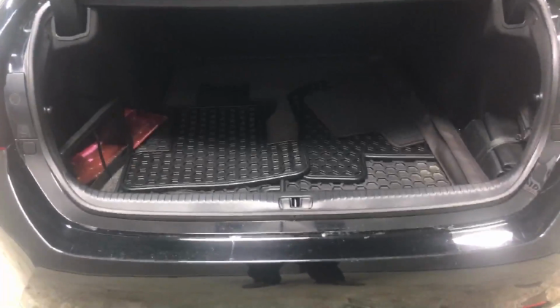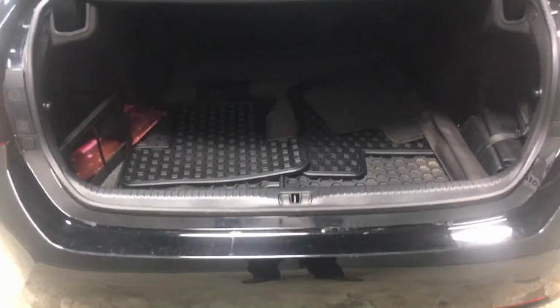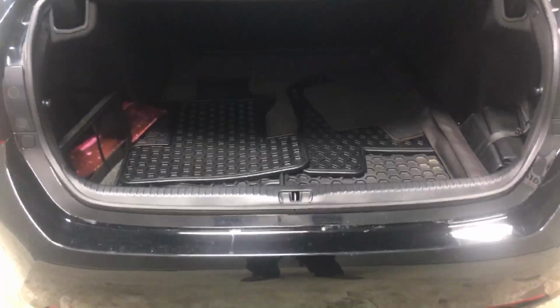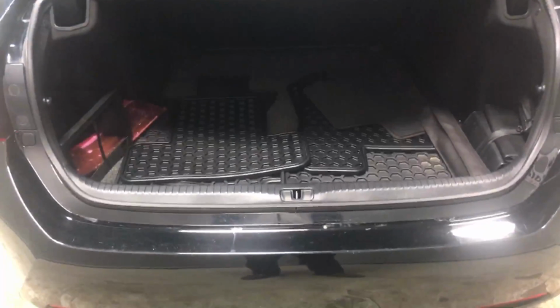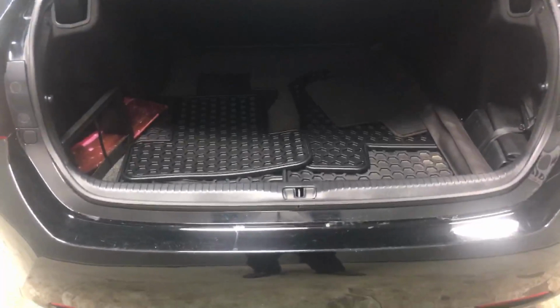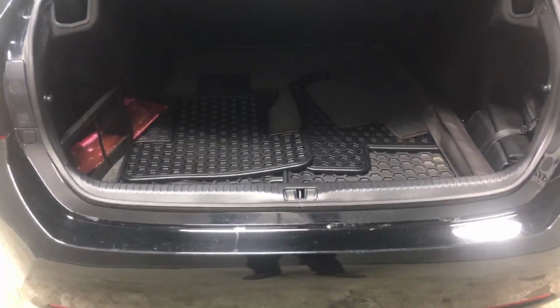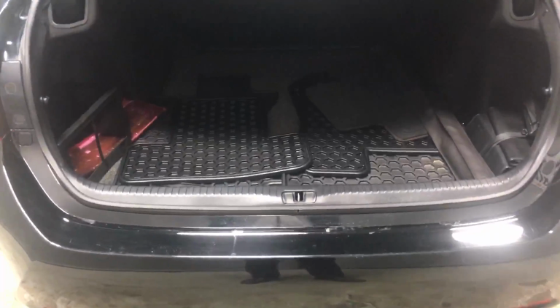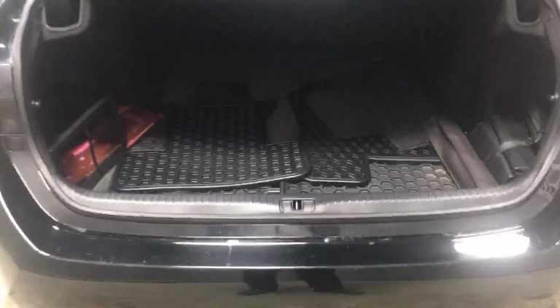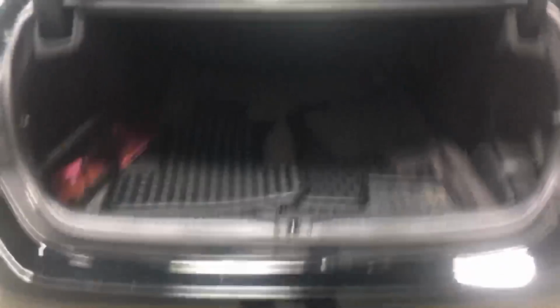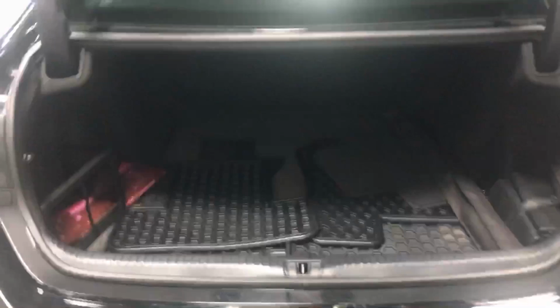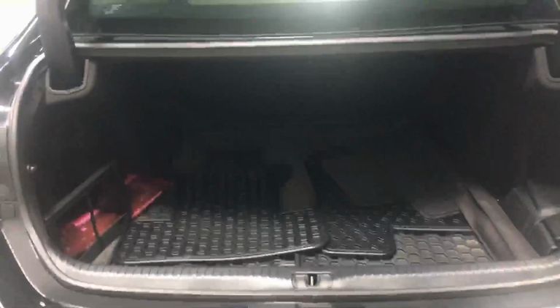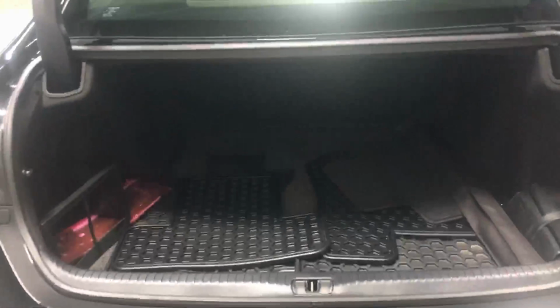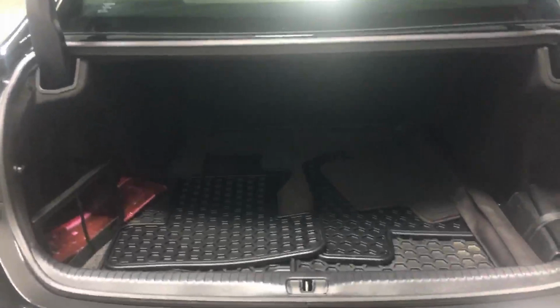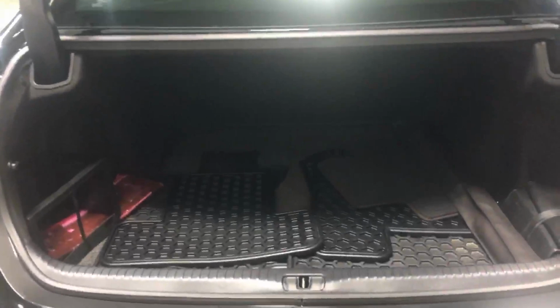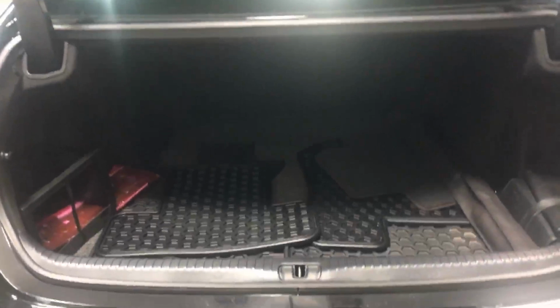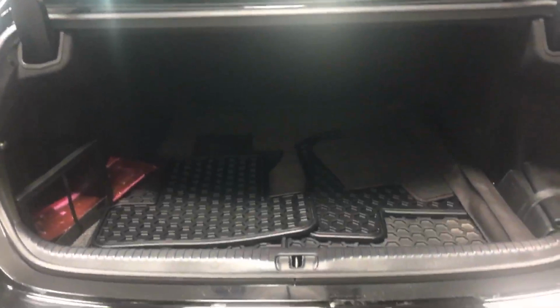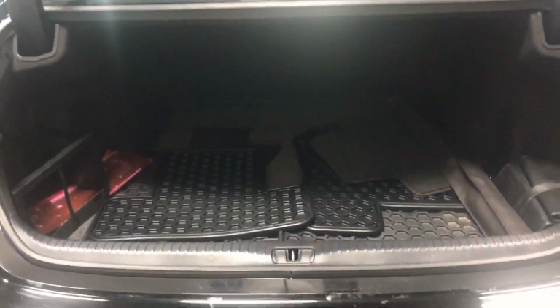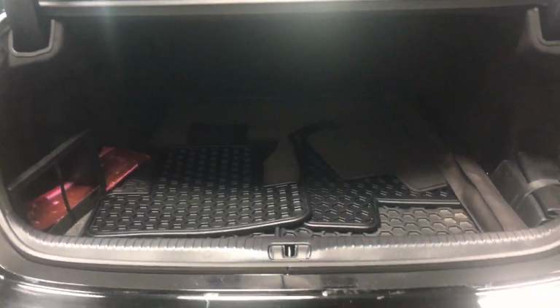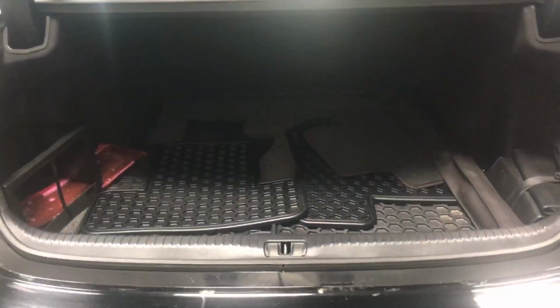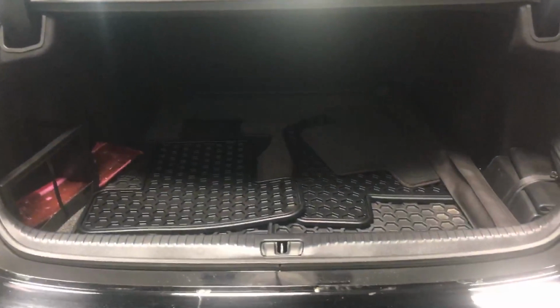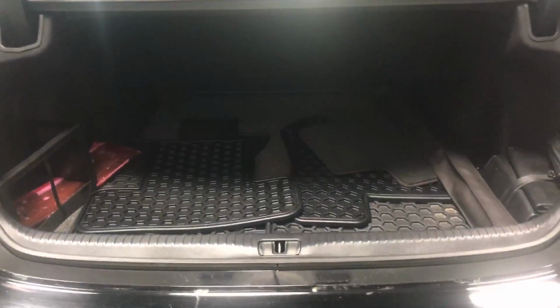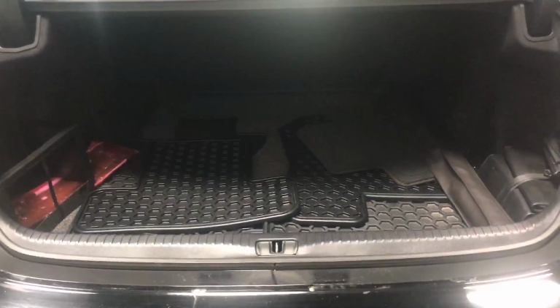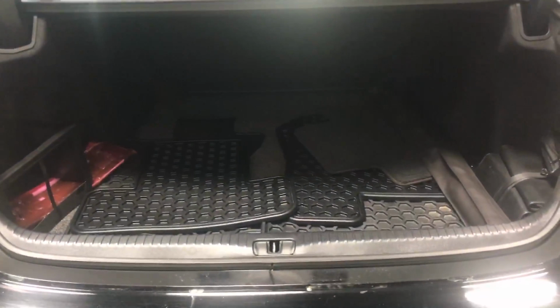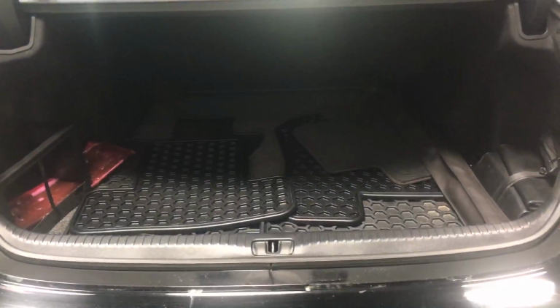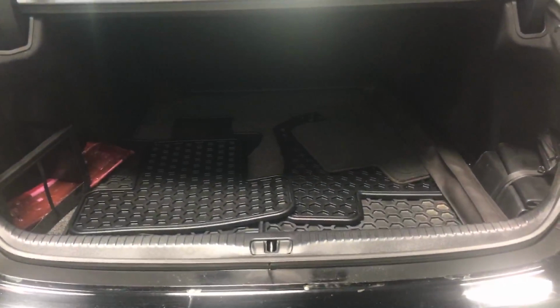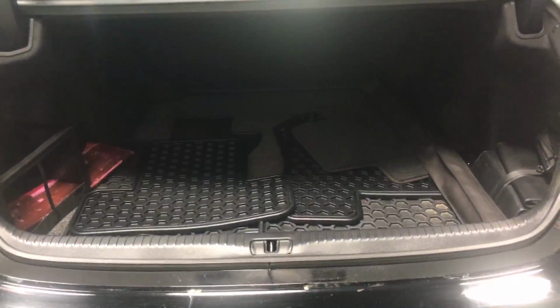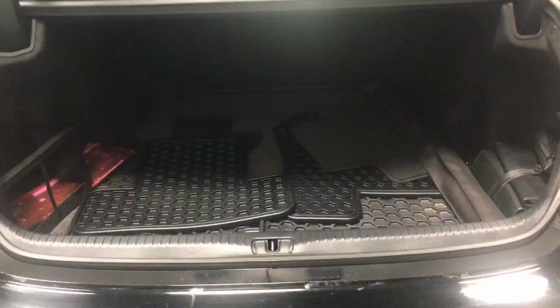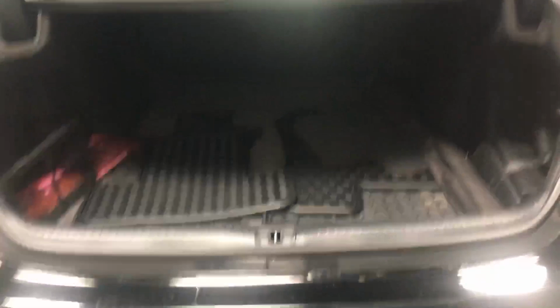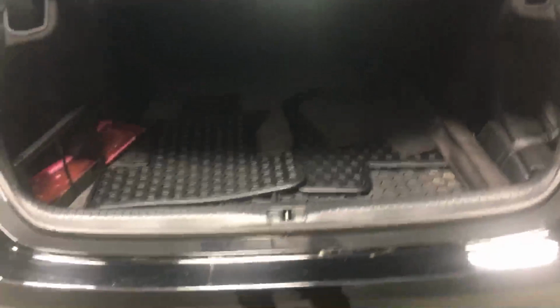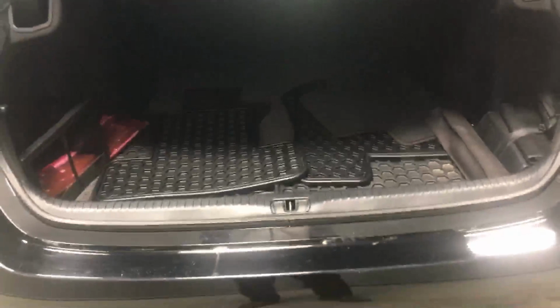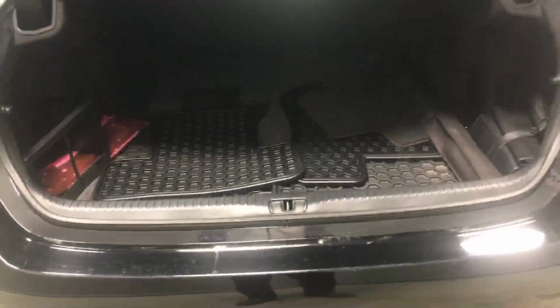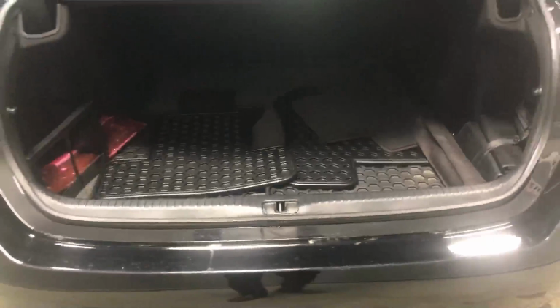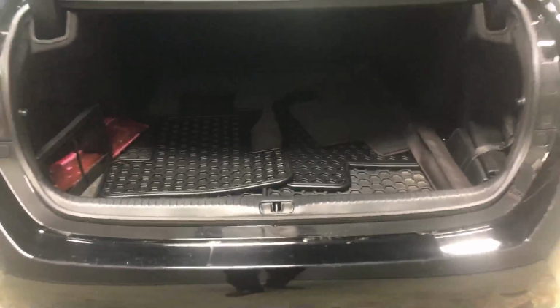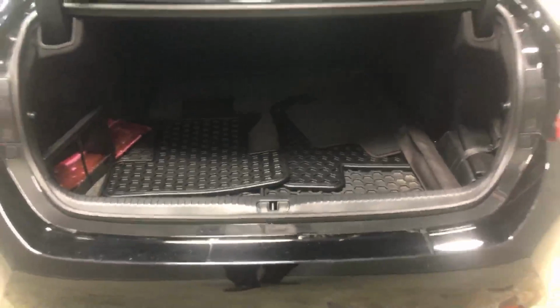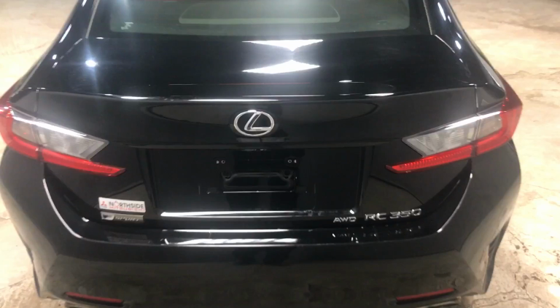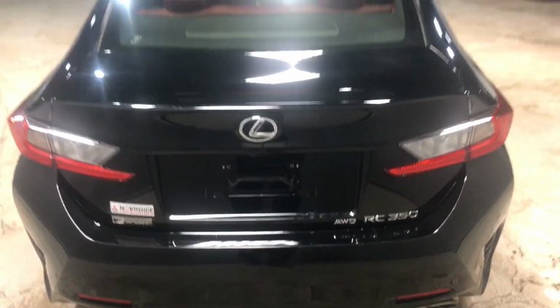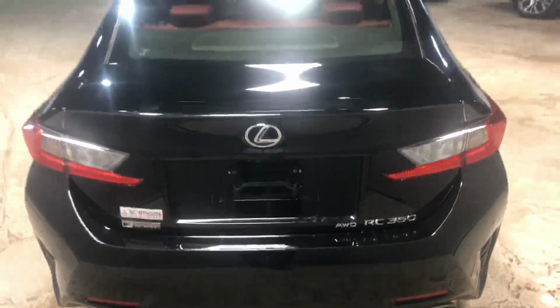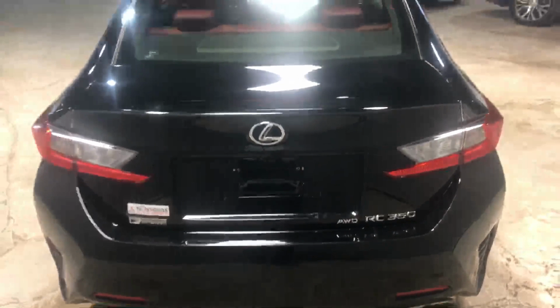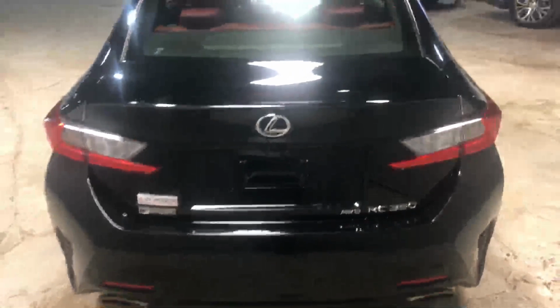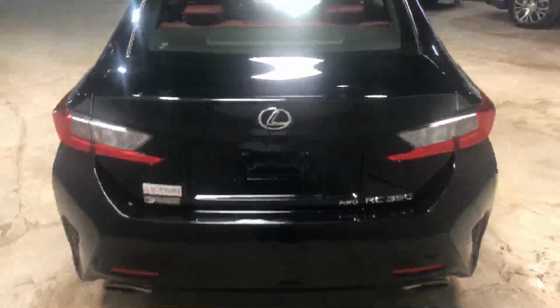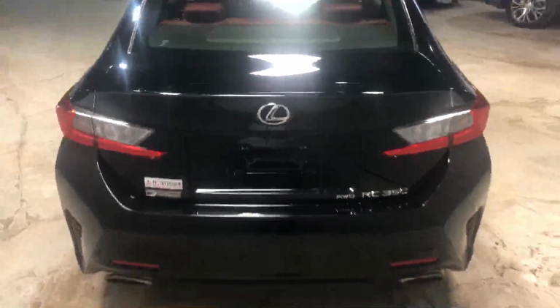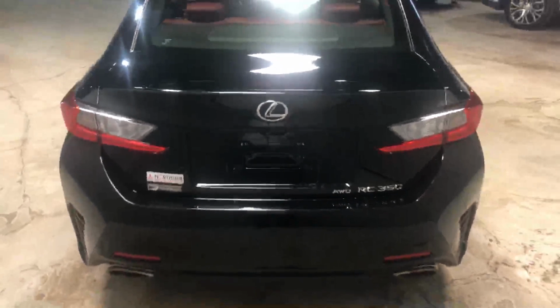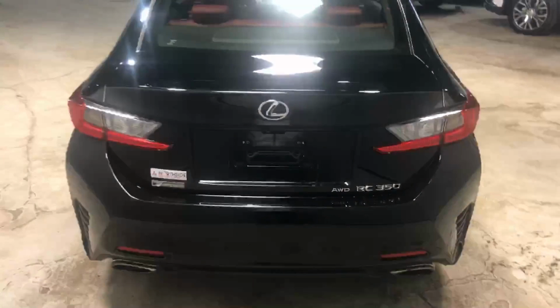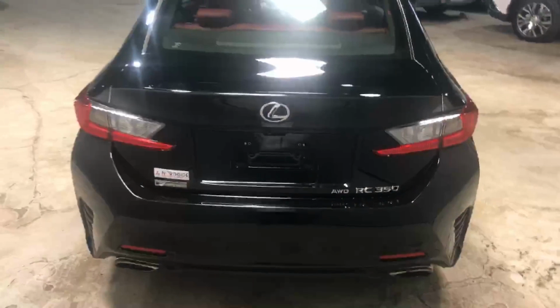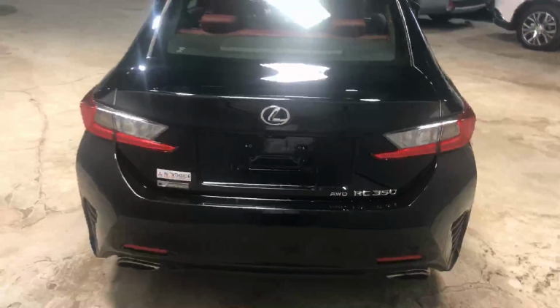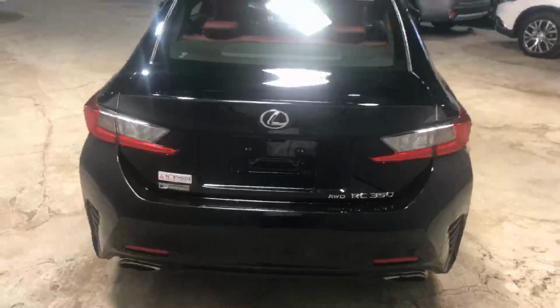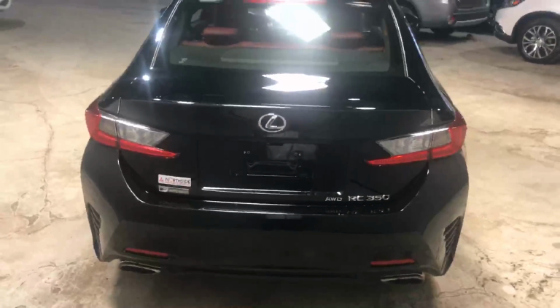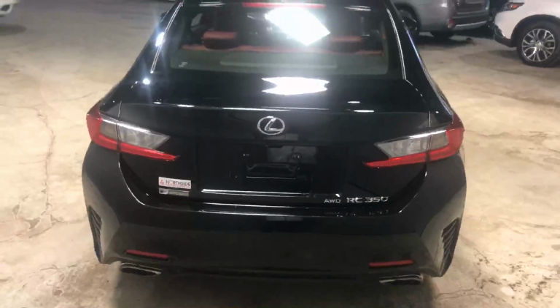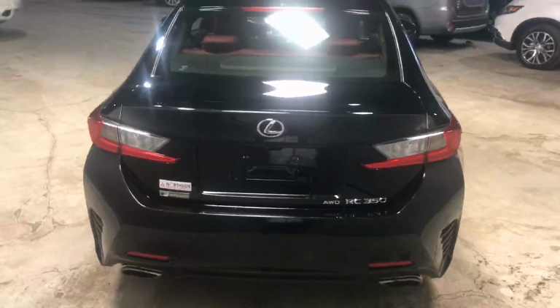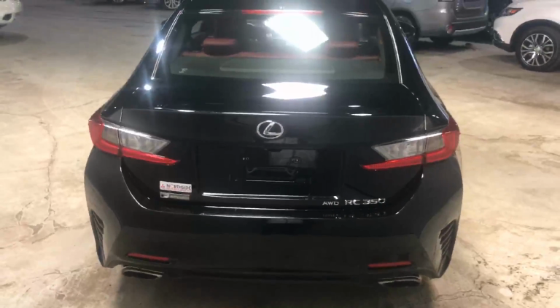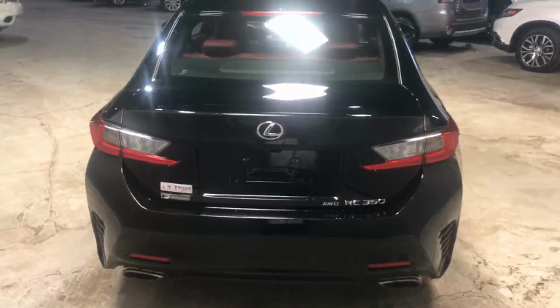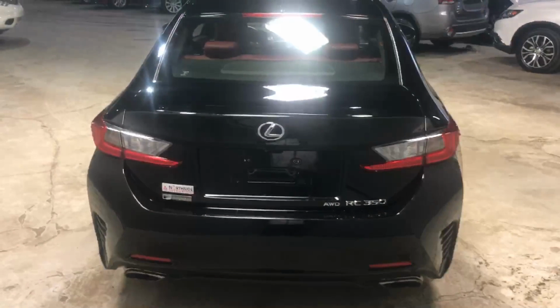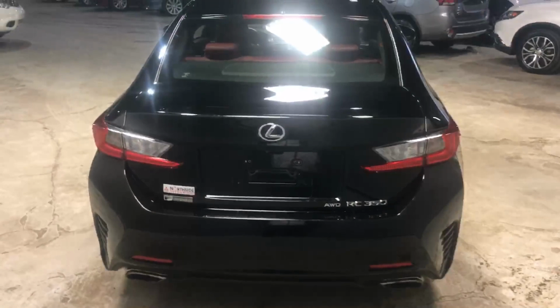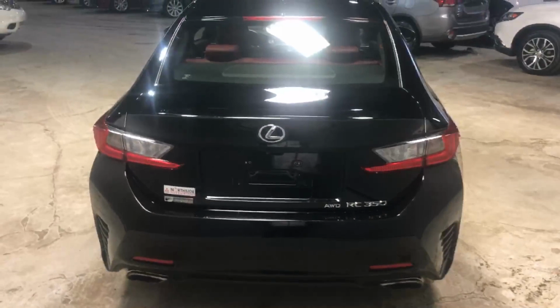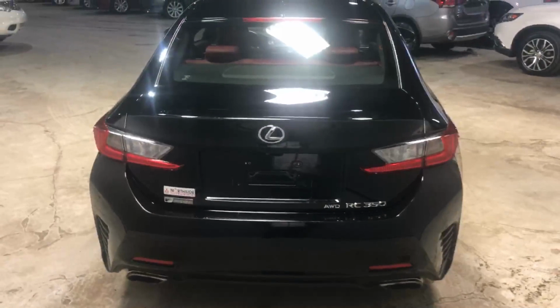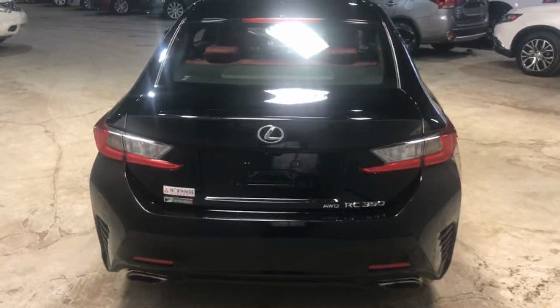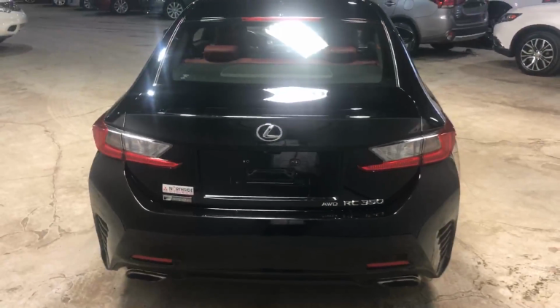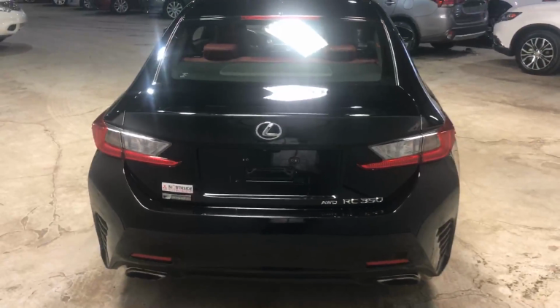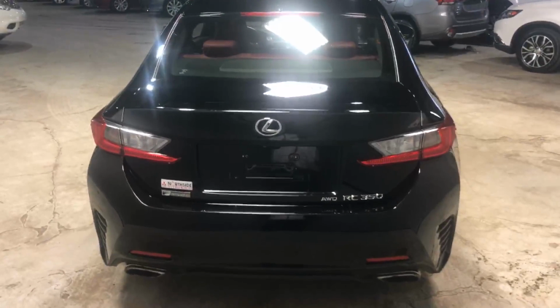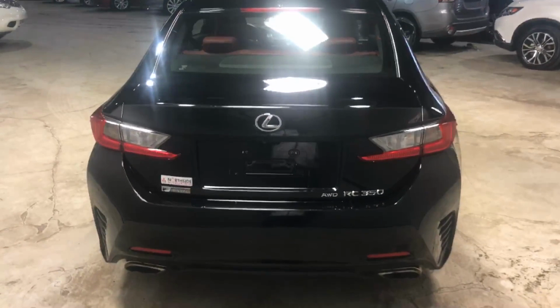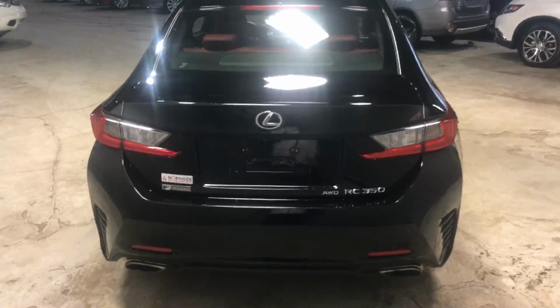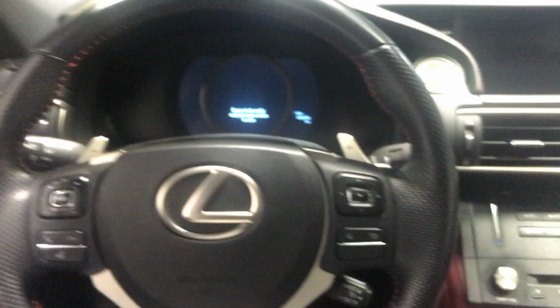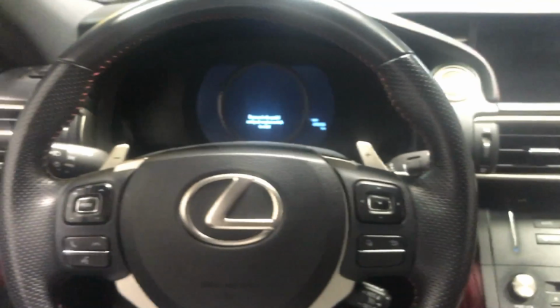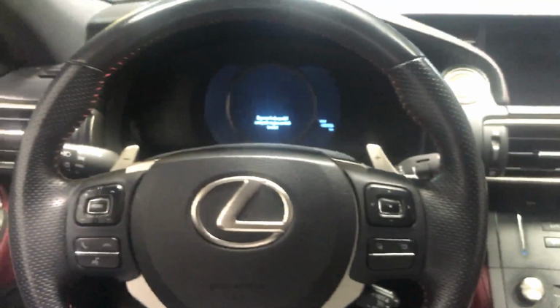Got the all-weather mats in the back here for you. Shocking amount of trunk space in it. And again, no body damage back here.